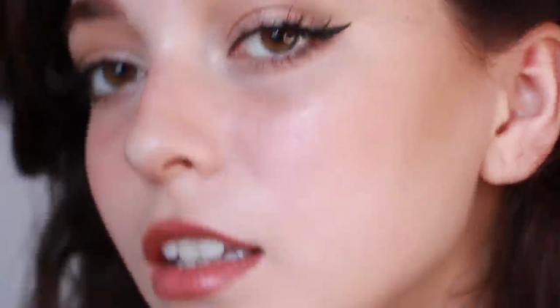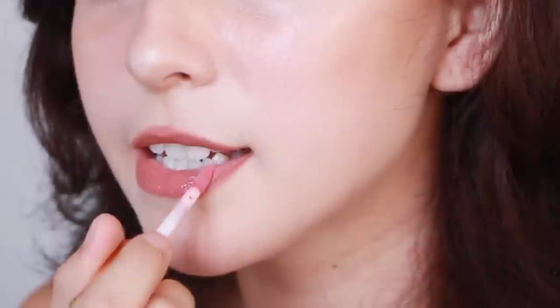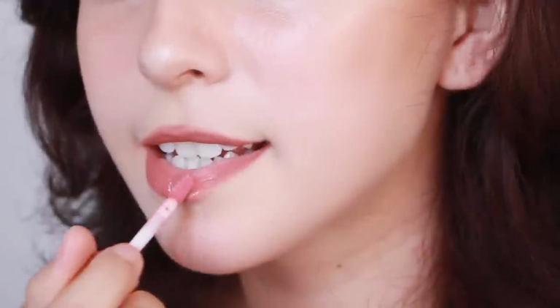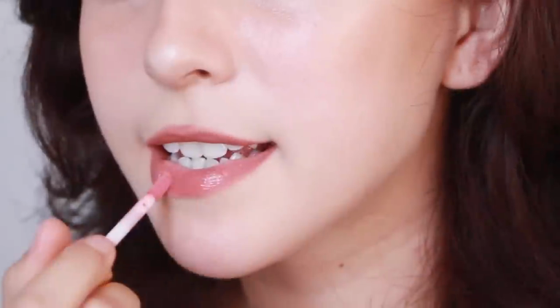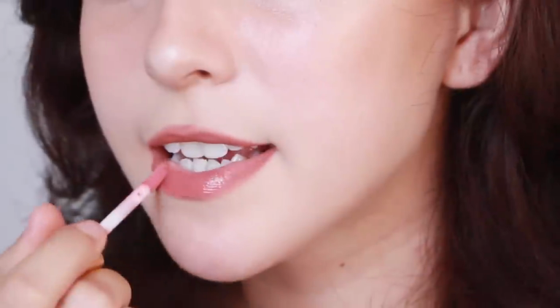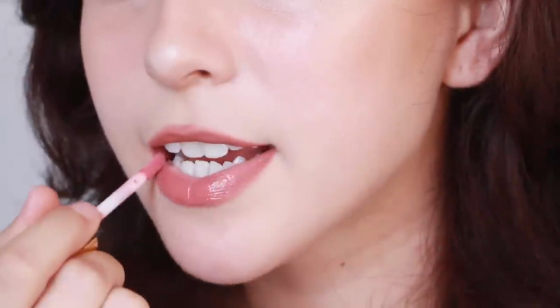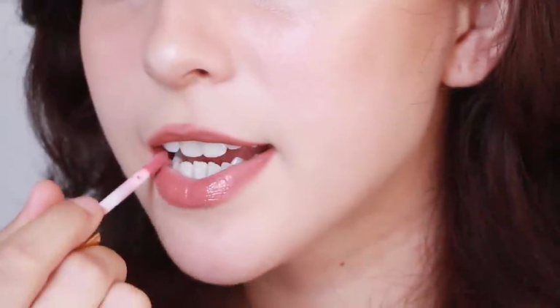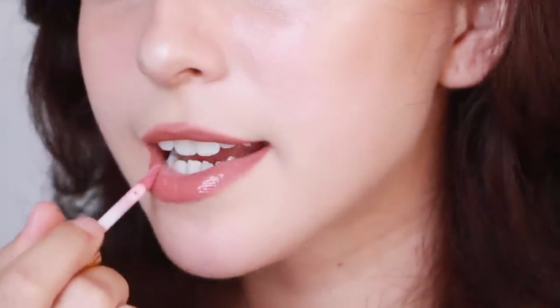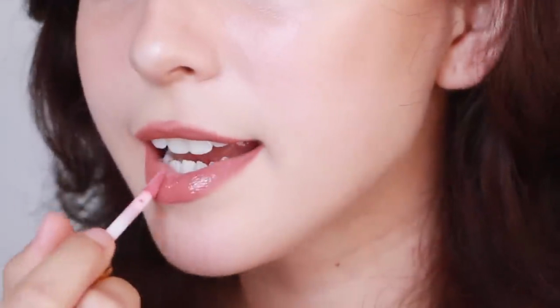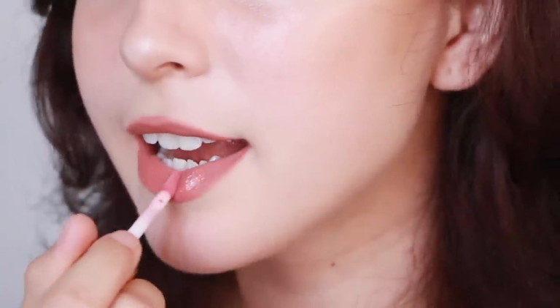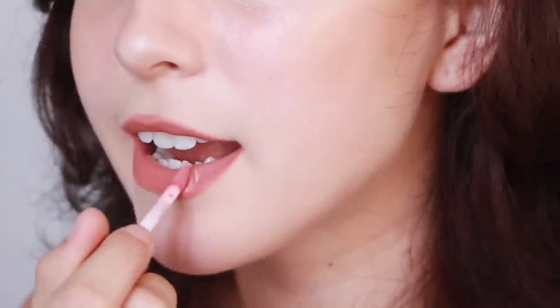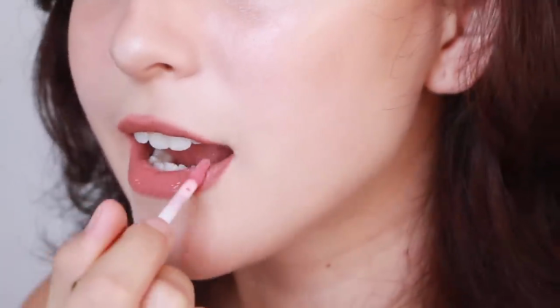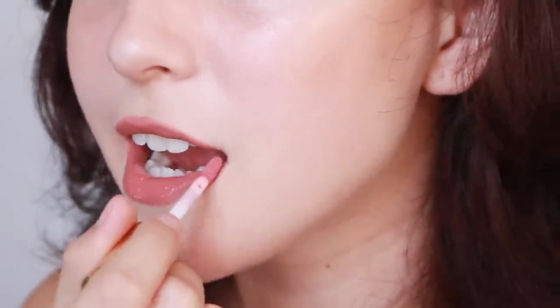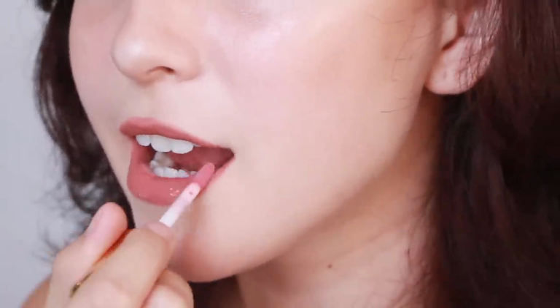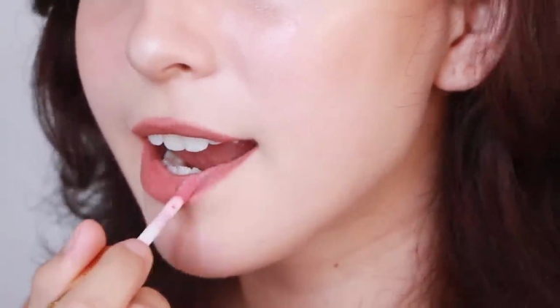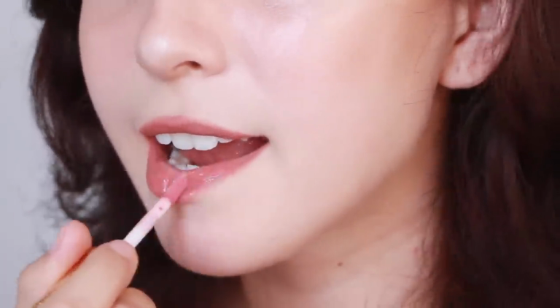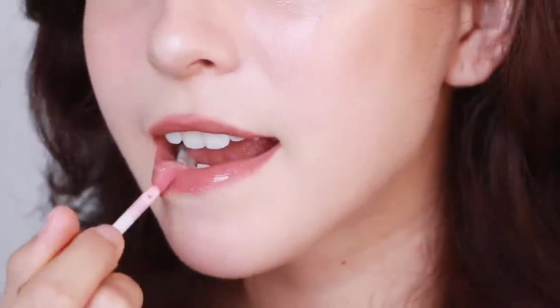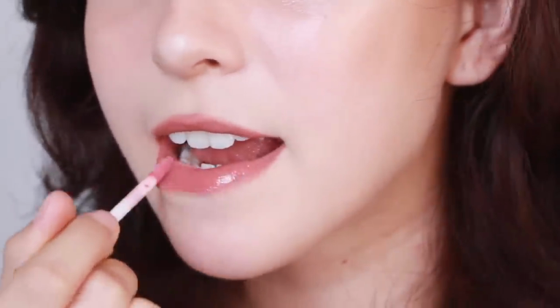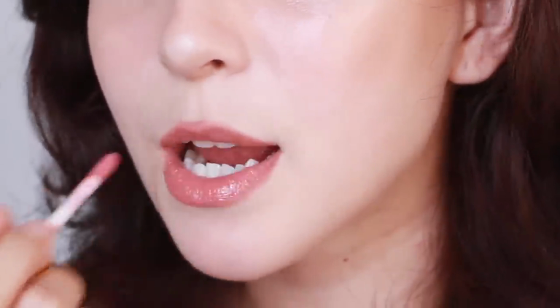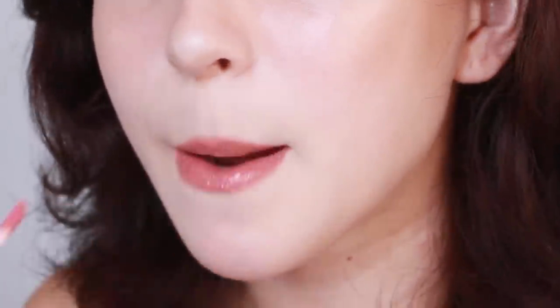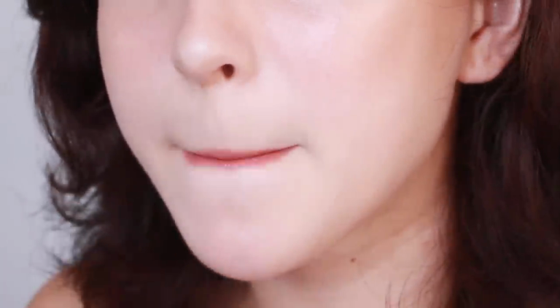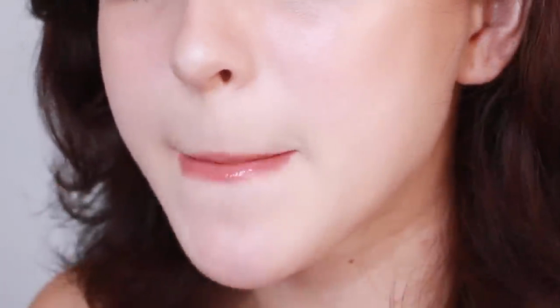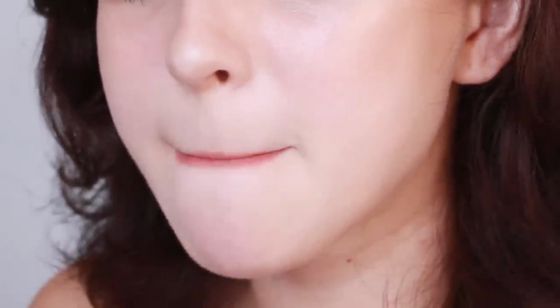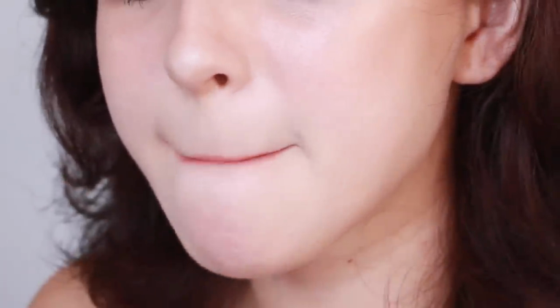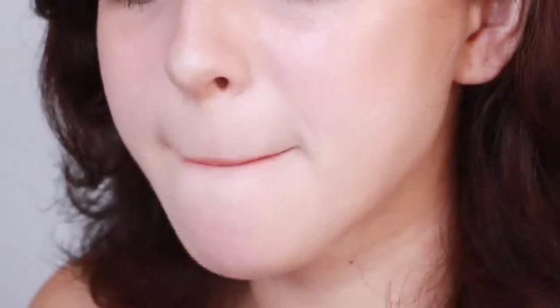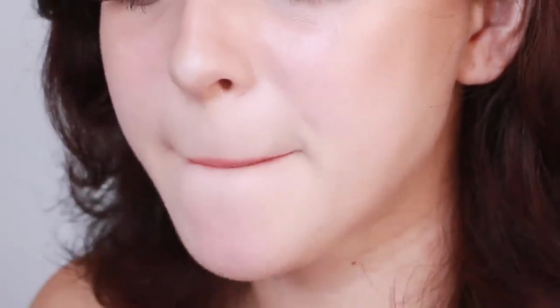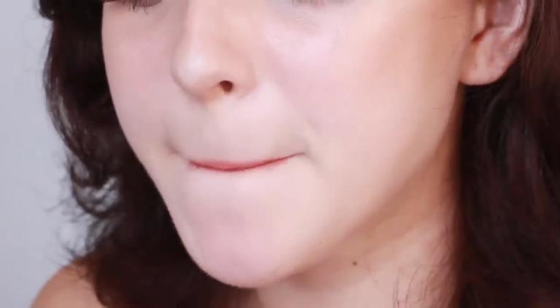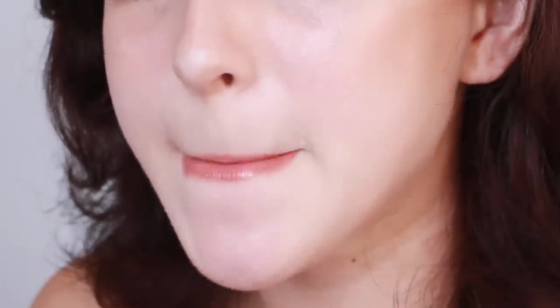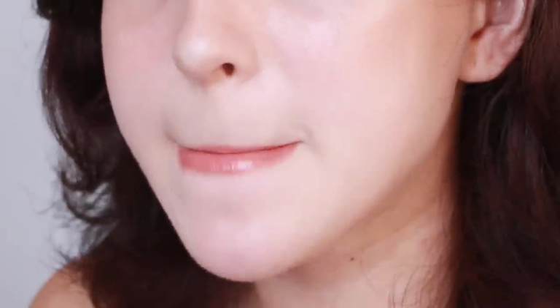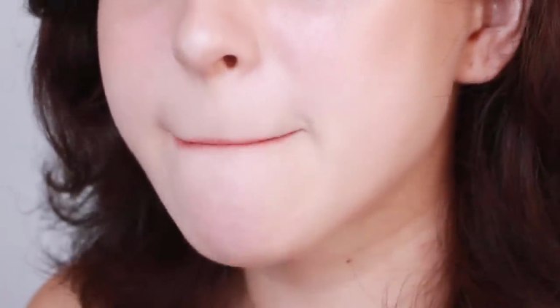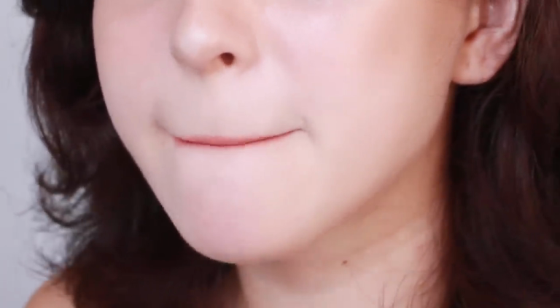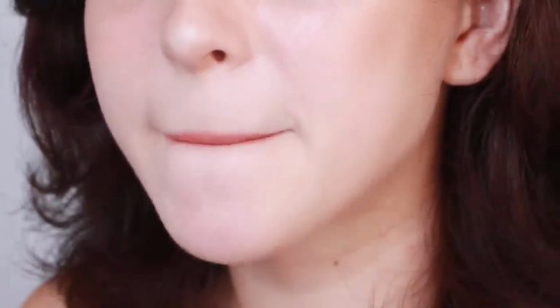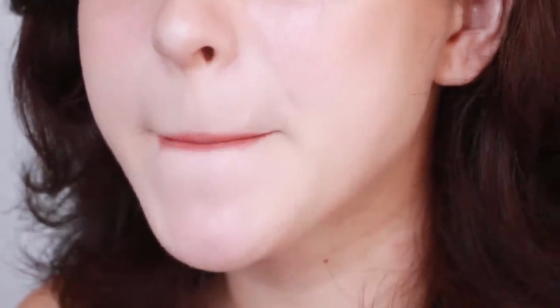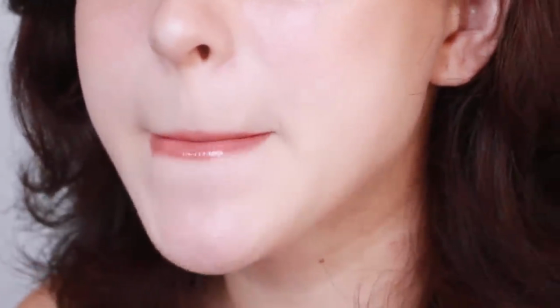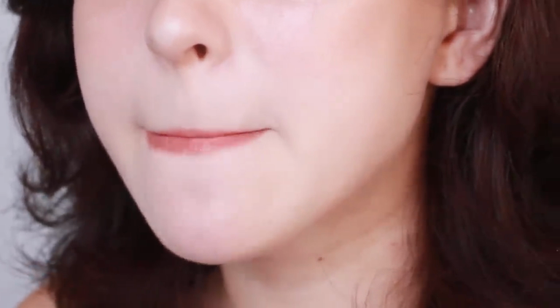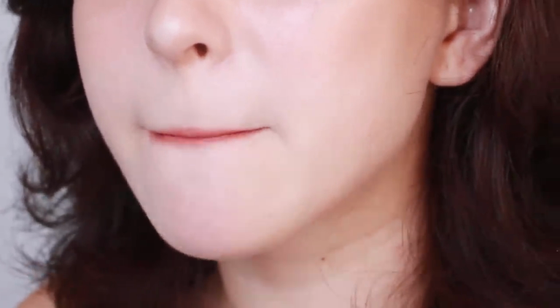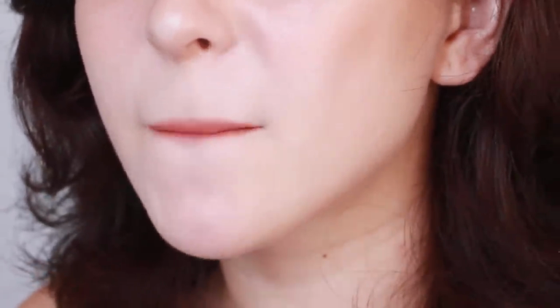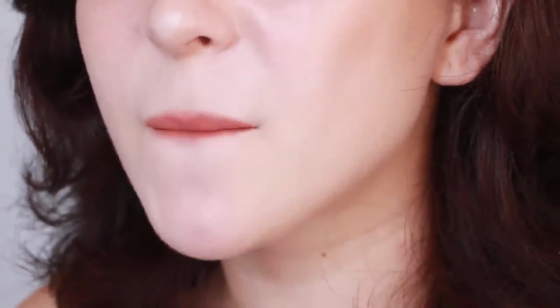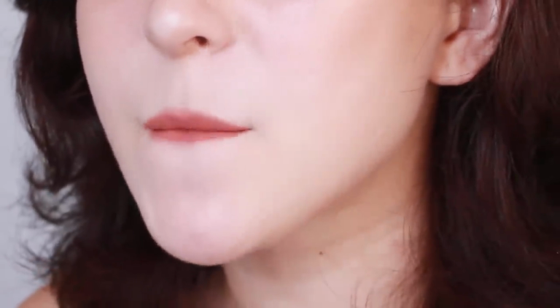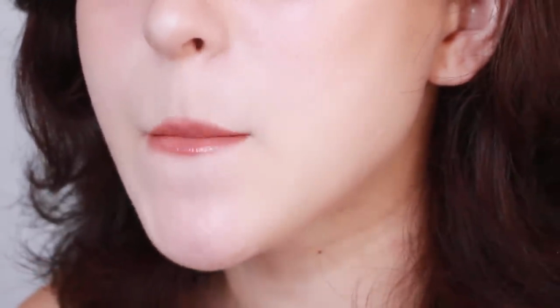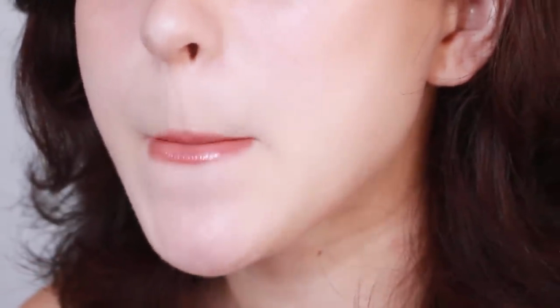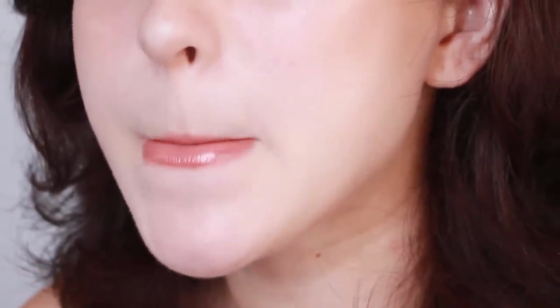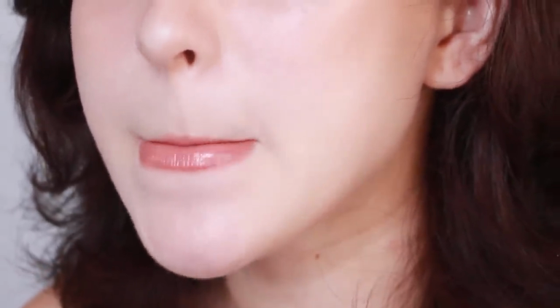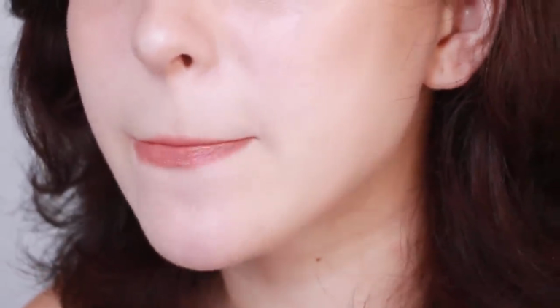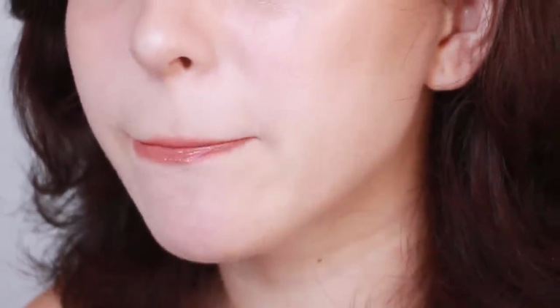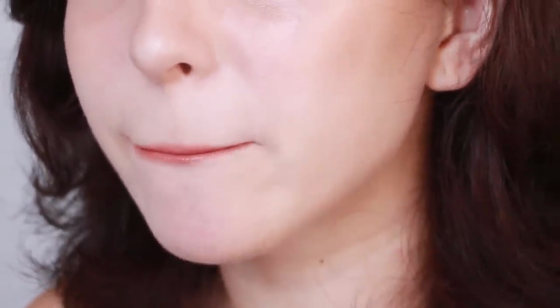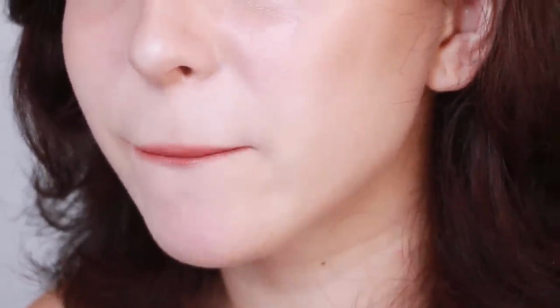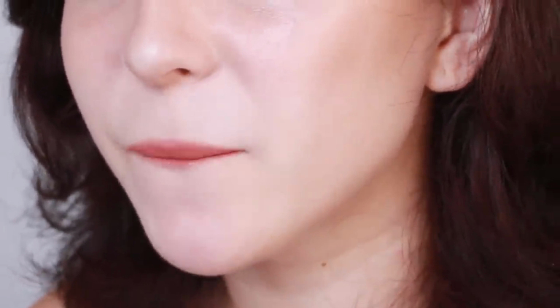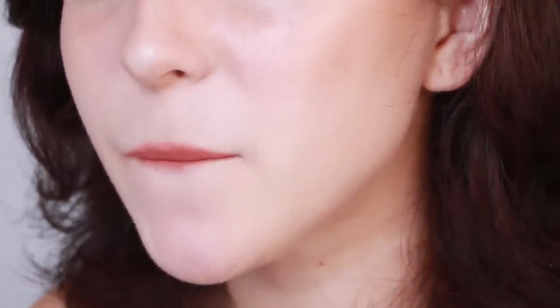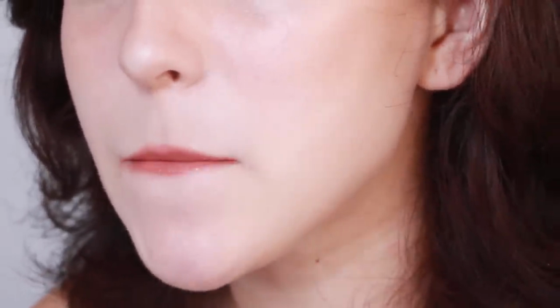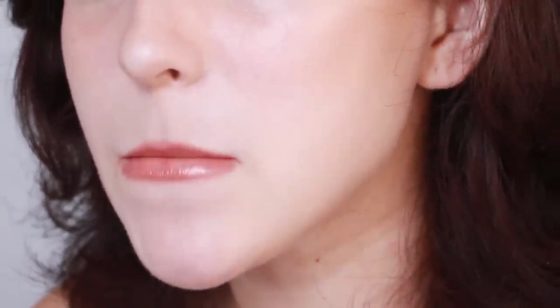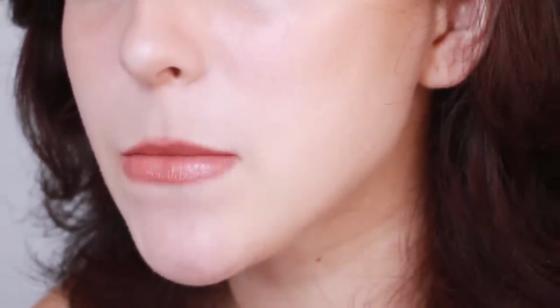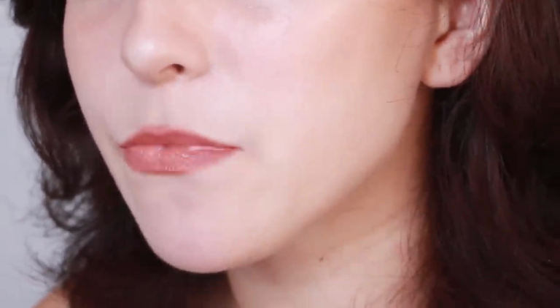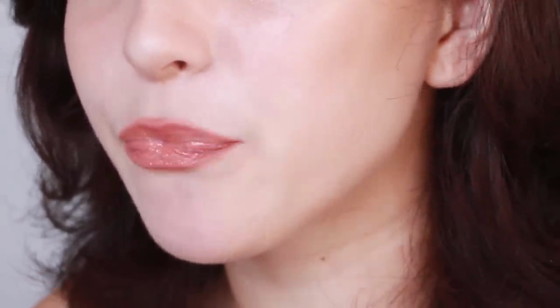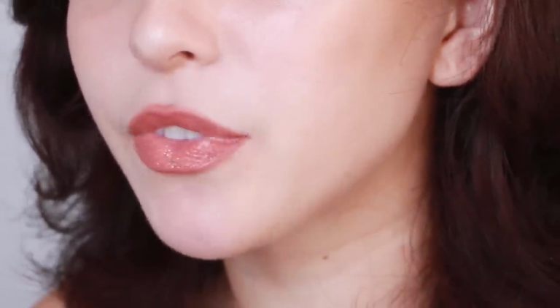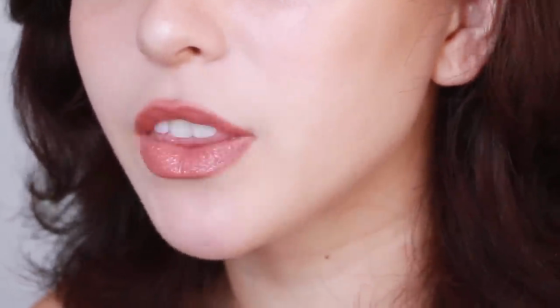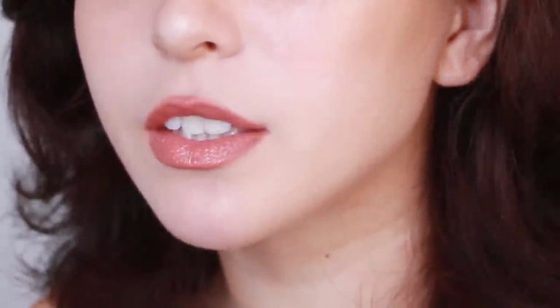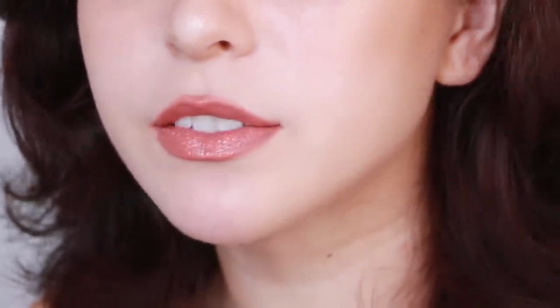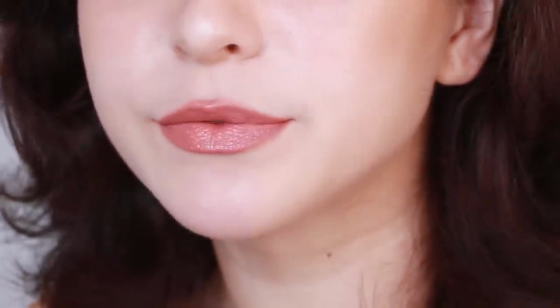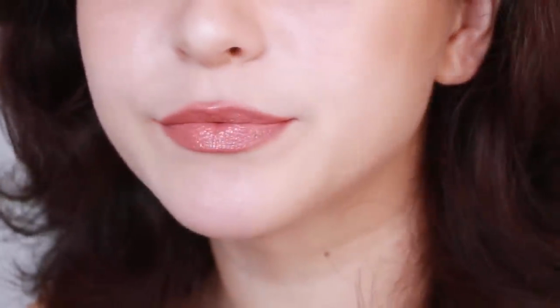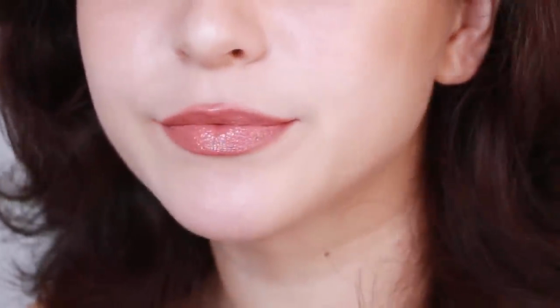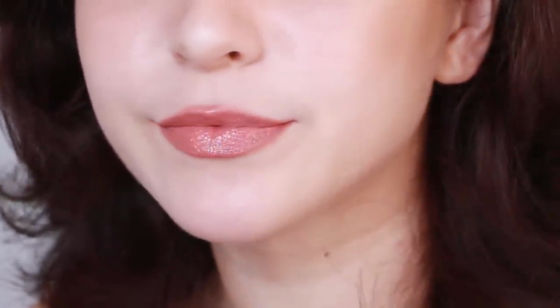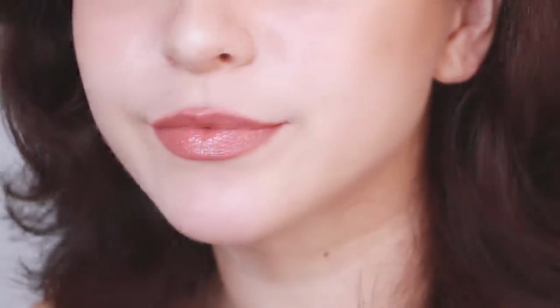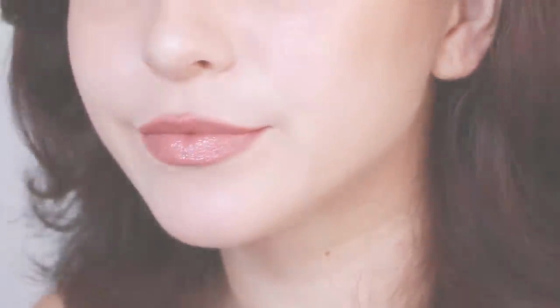And lastly, apply any pinky nude lip gloss and we are all done. Here is the finished look.